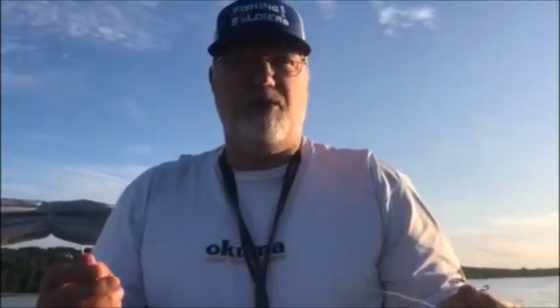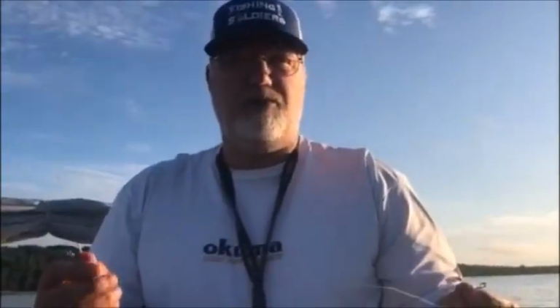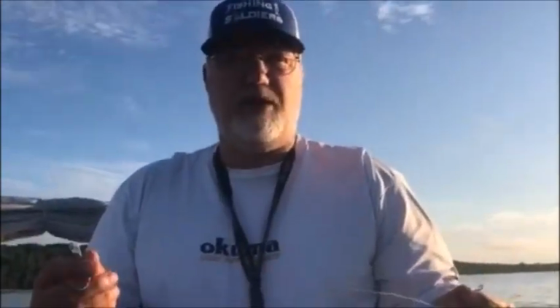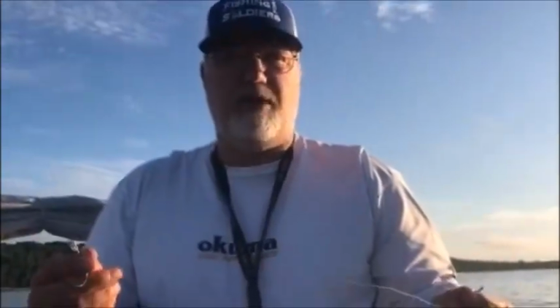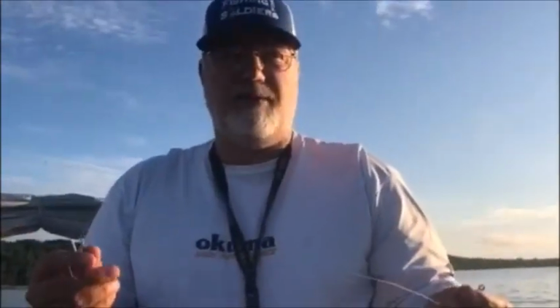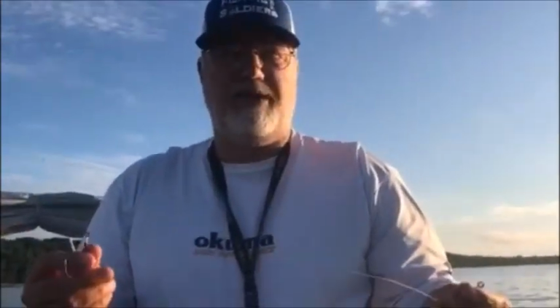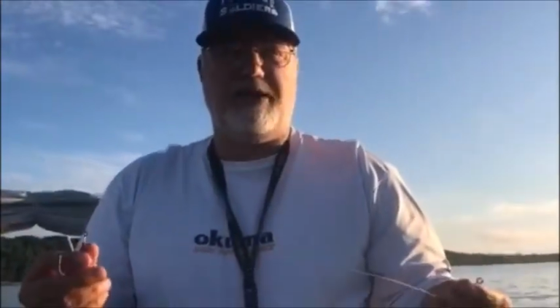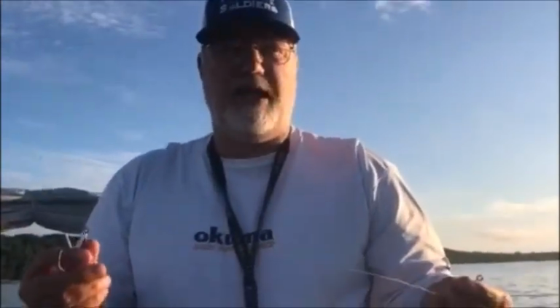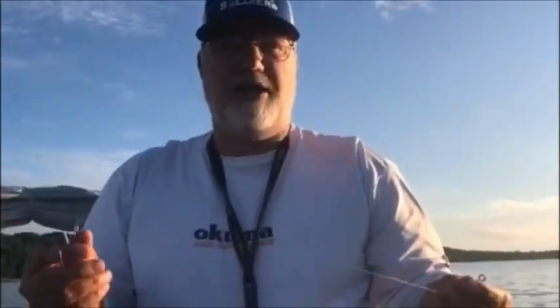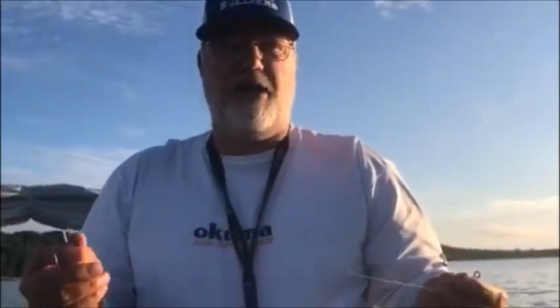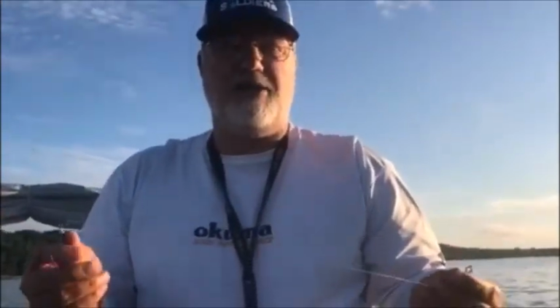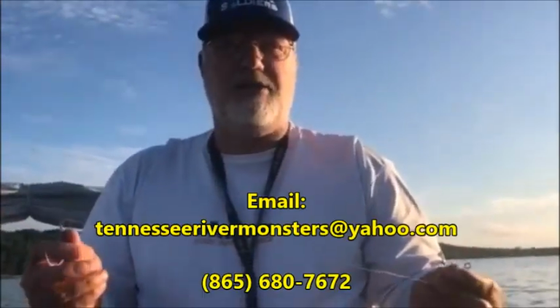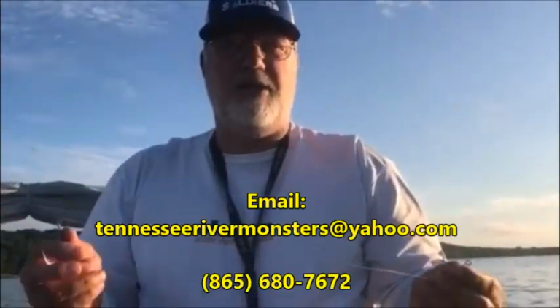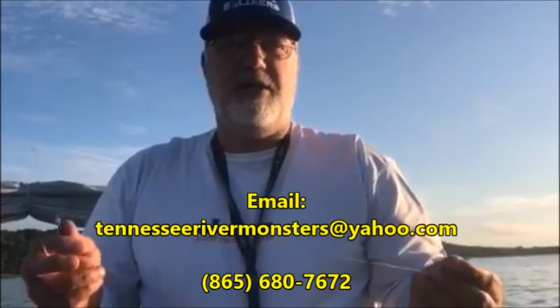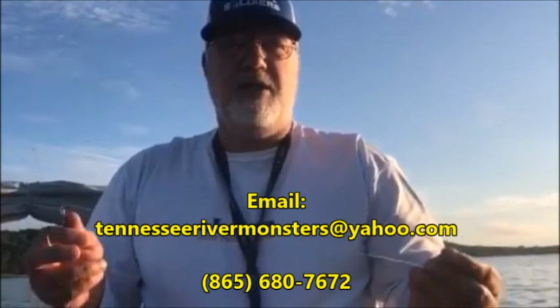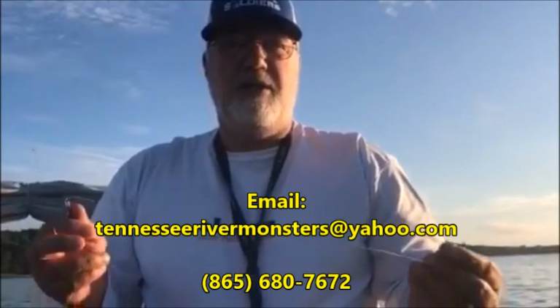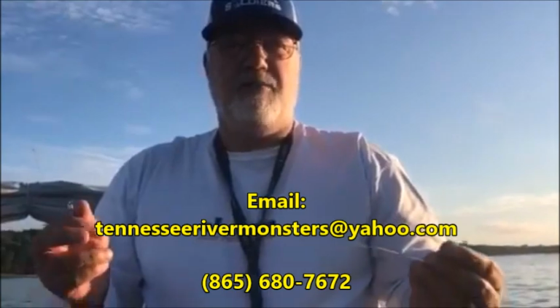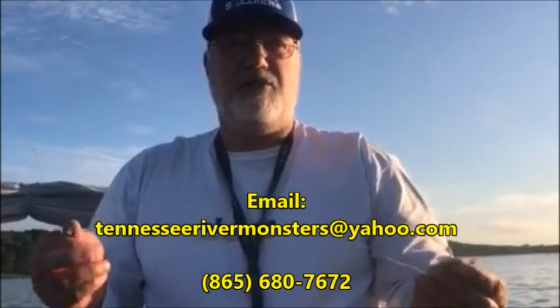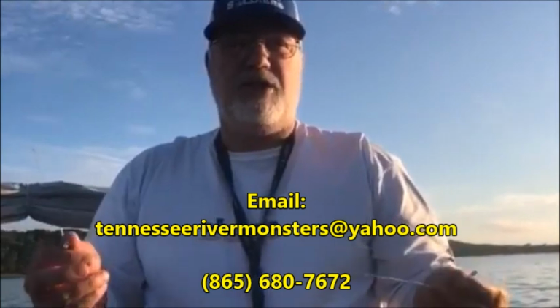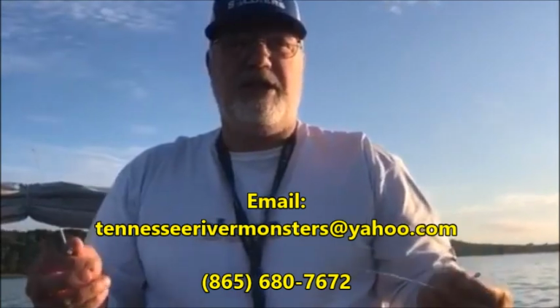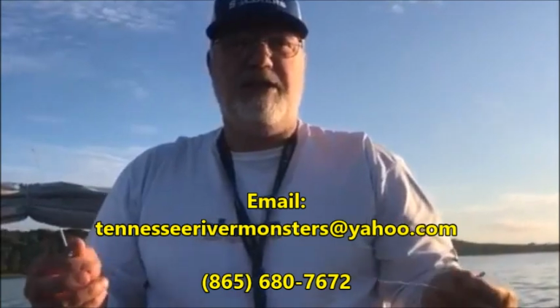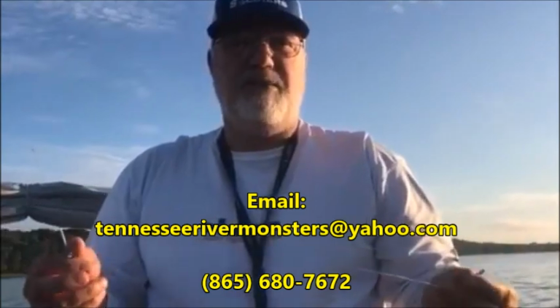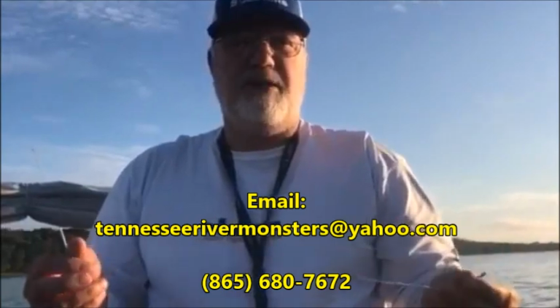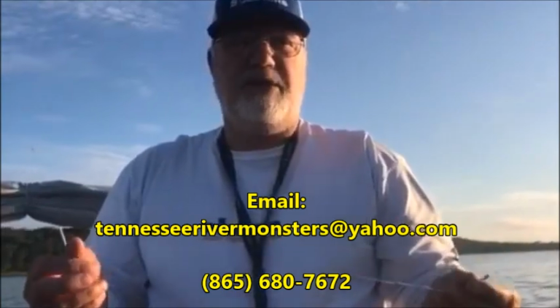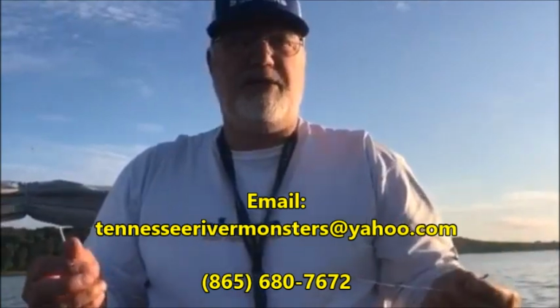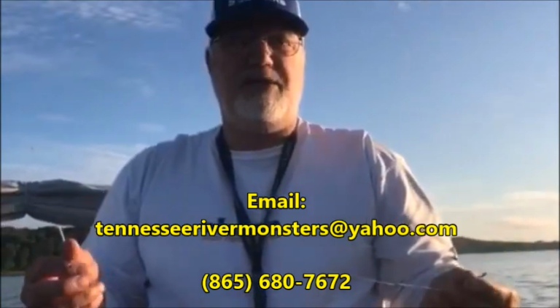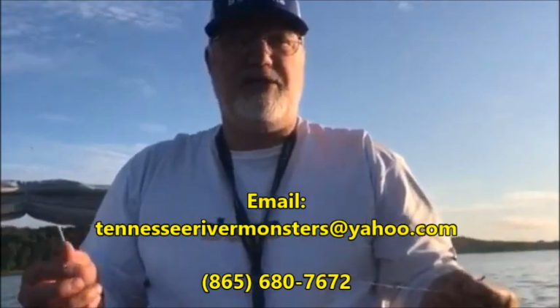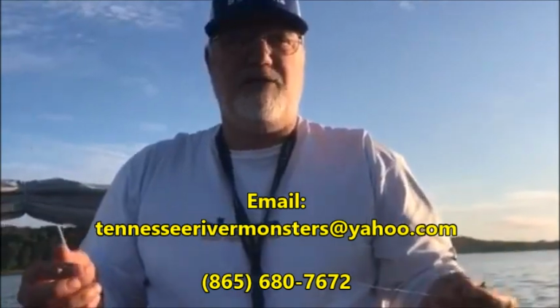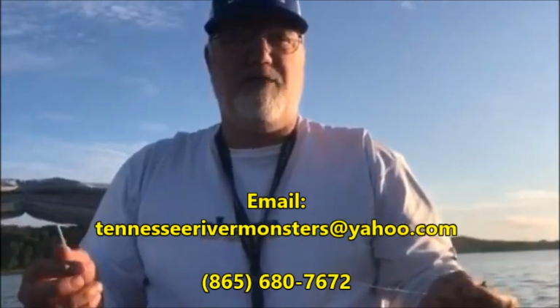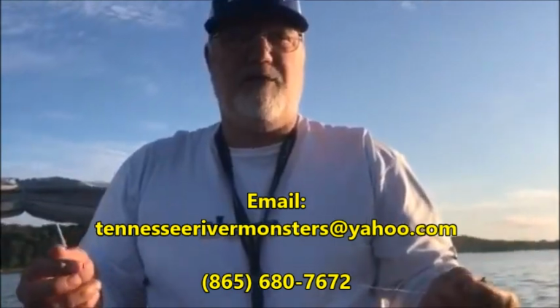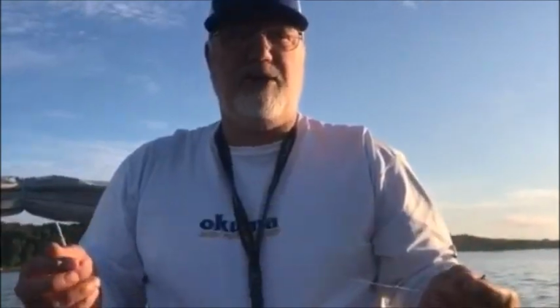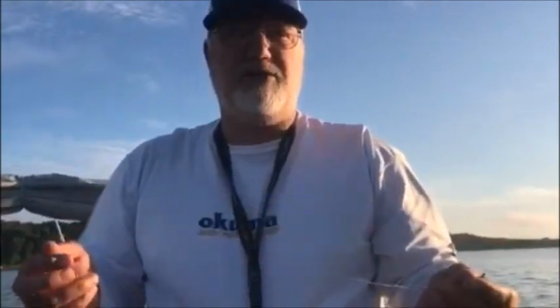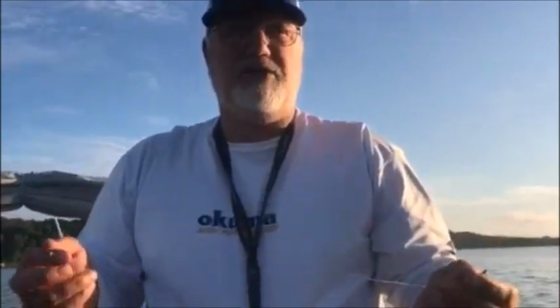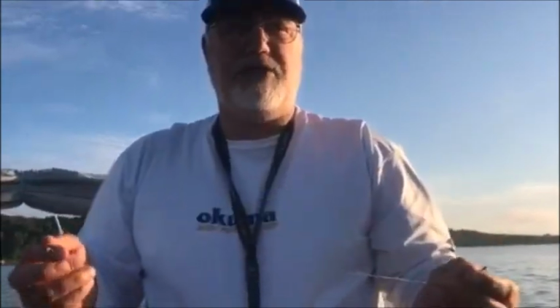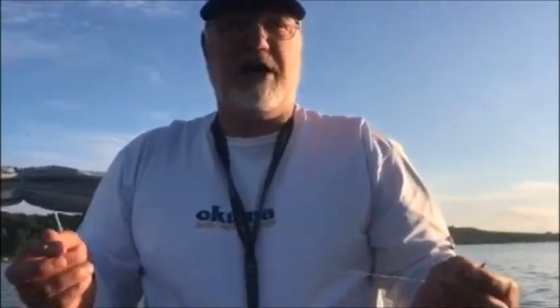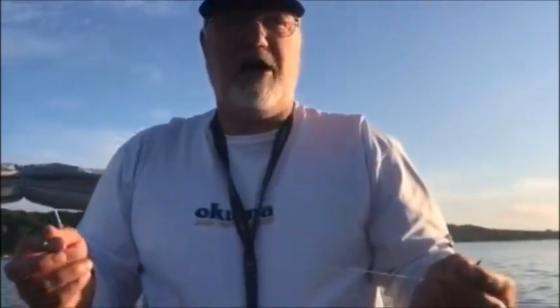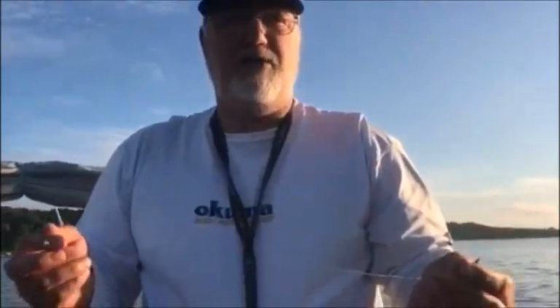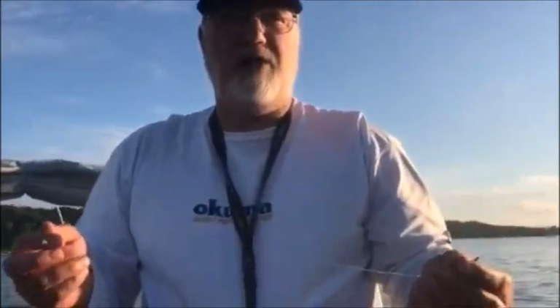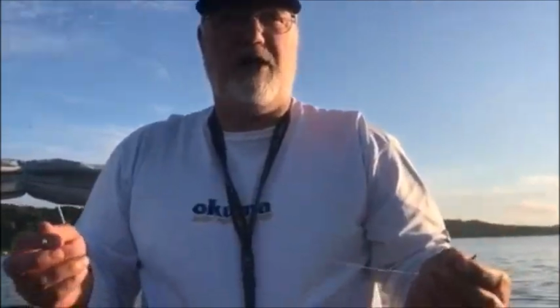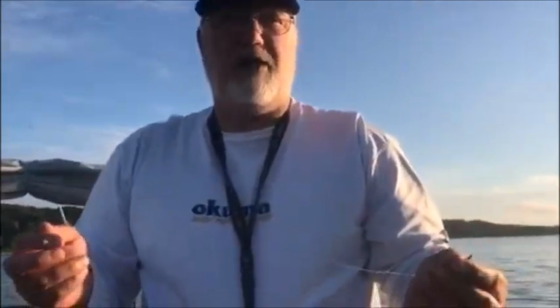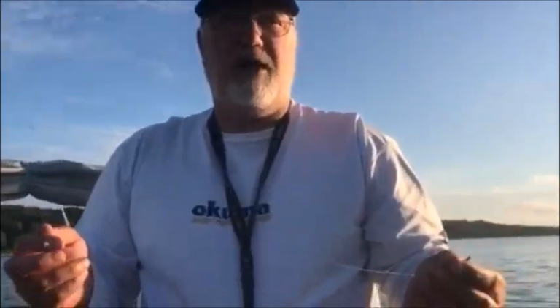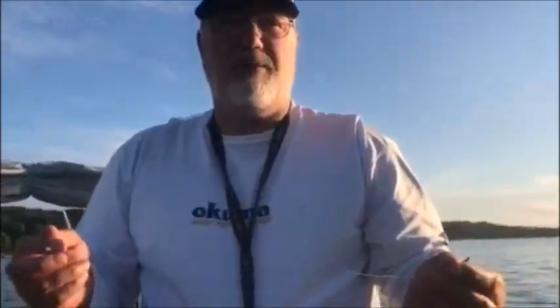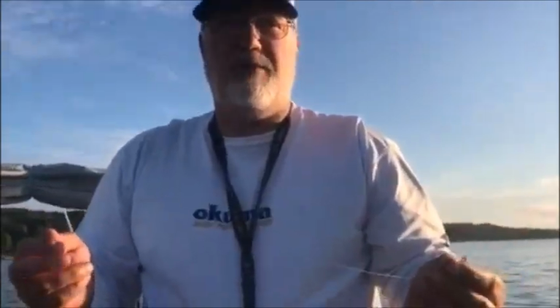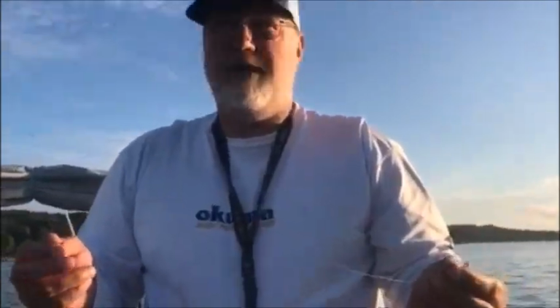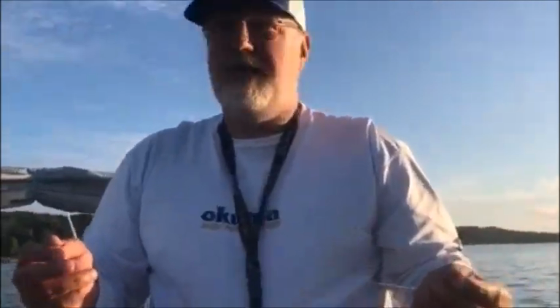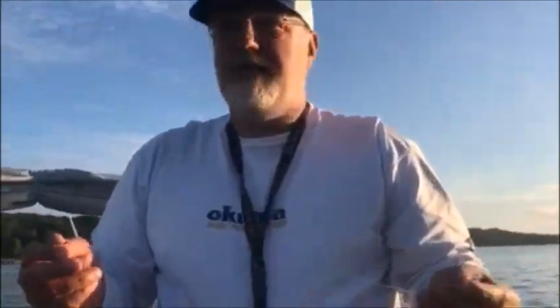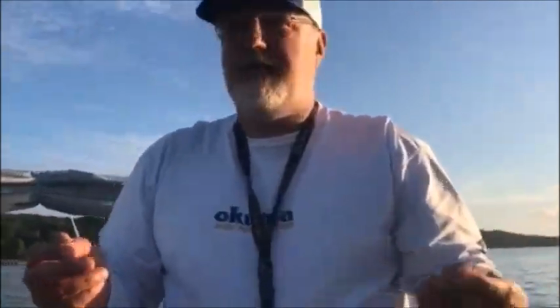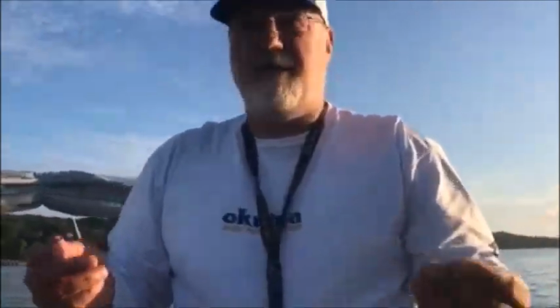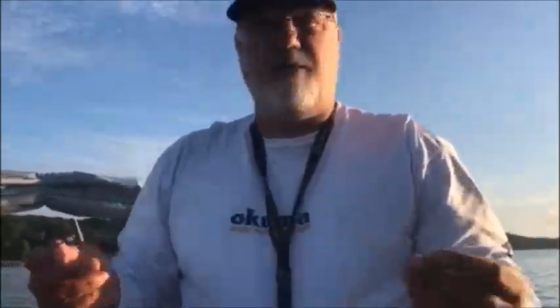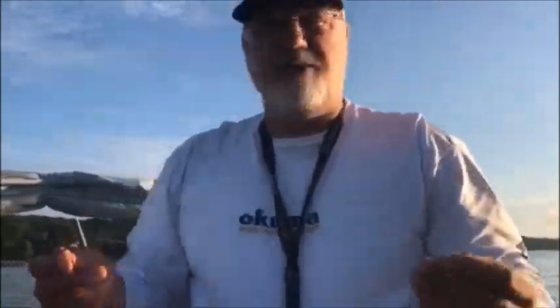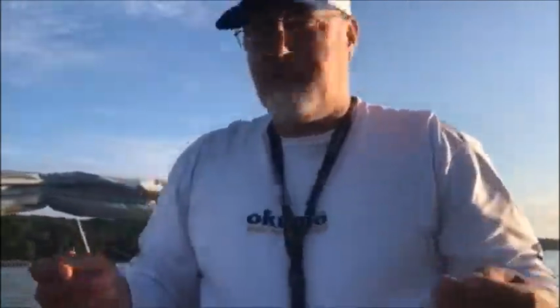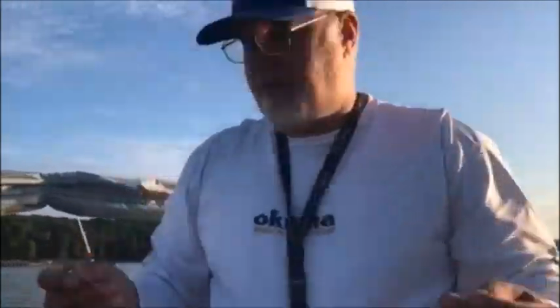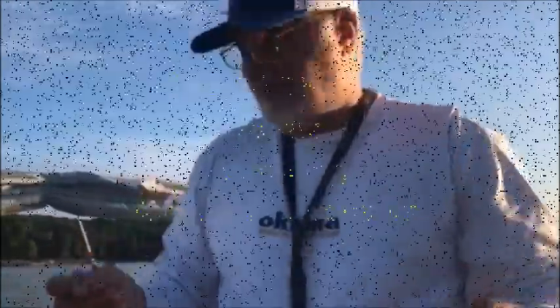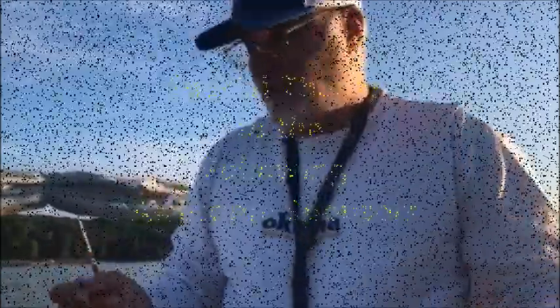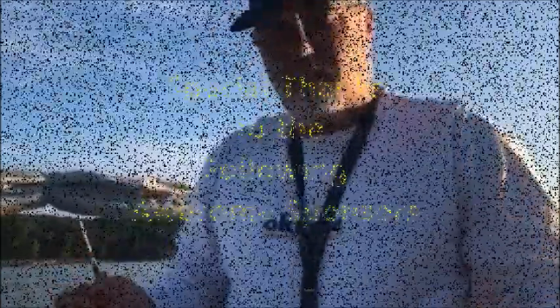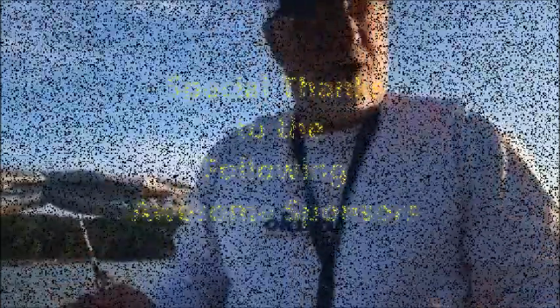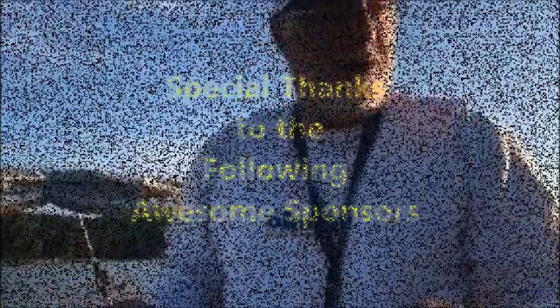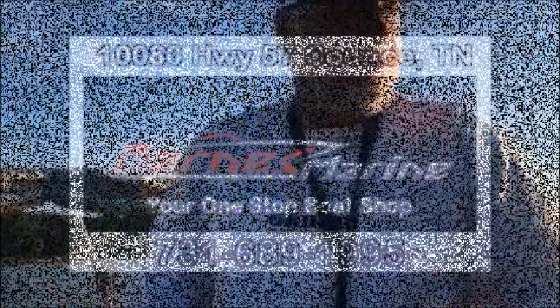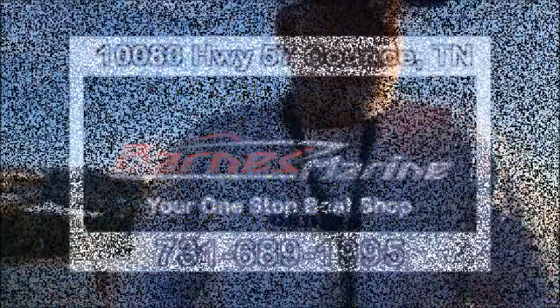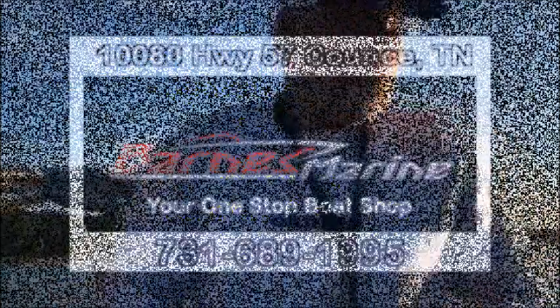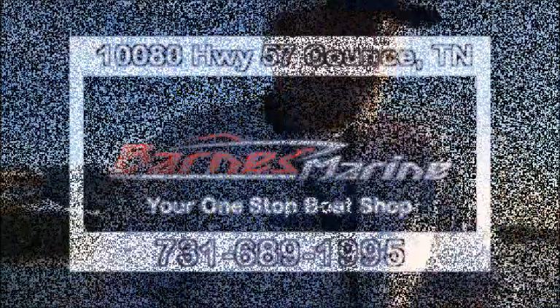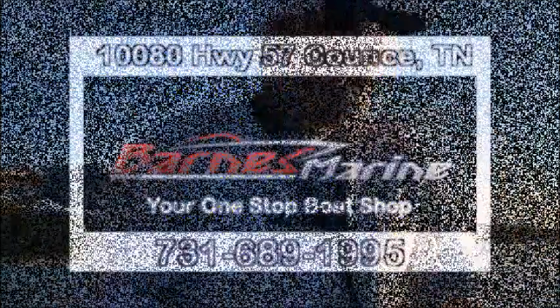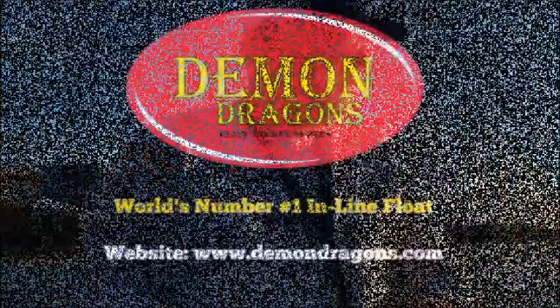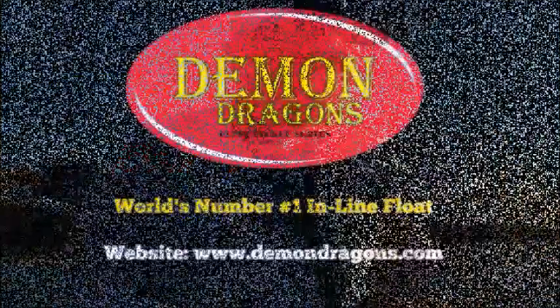If you got any questions about these knots, there are several videos on my YouTube channel about tying knots, but you can email me at tennesseerivermonsters@yahoo.com. Cameron, let's get back in the water — let's get it!